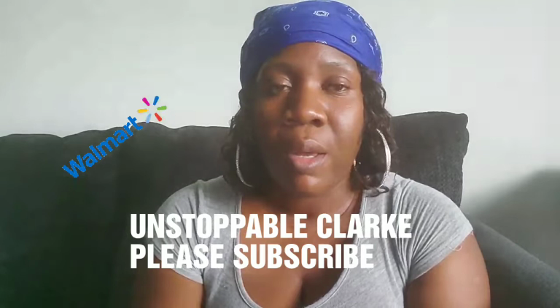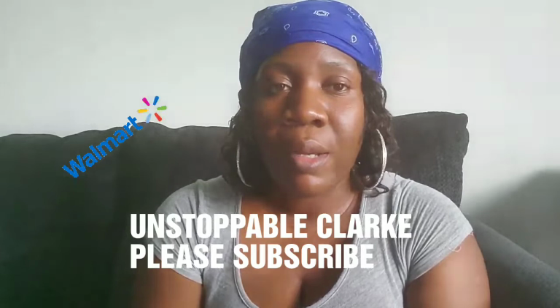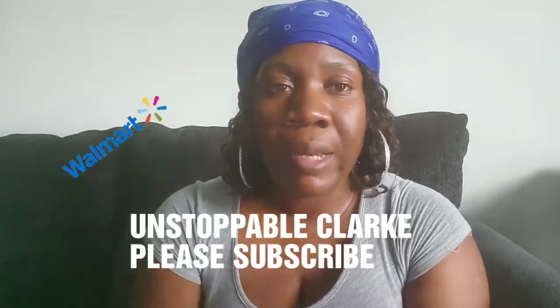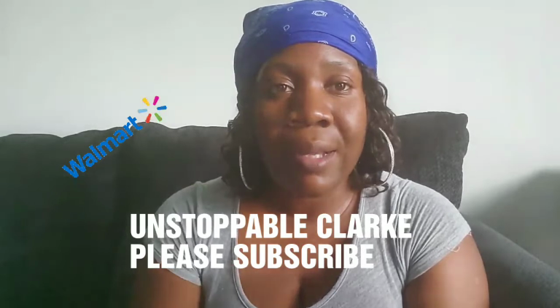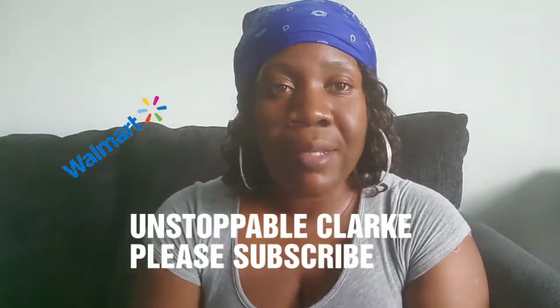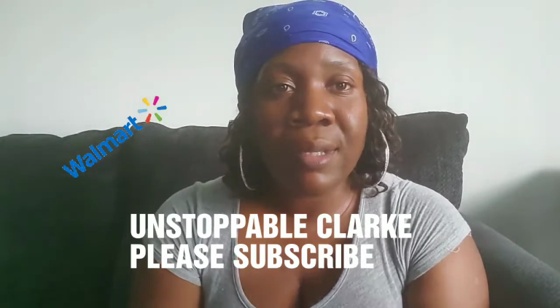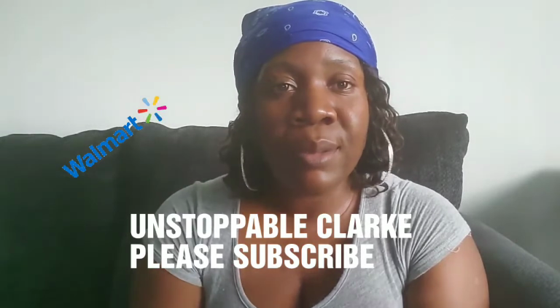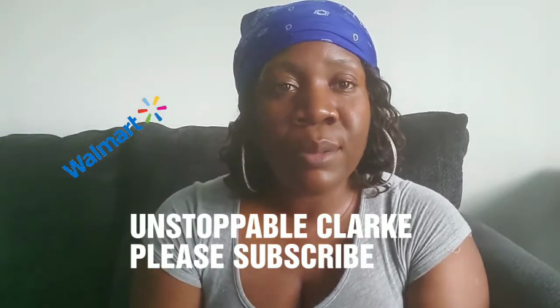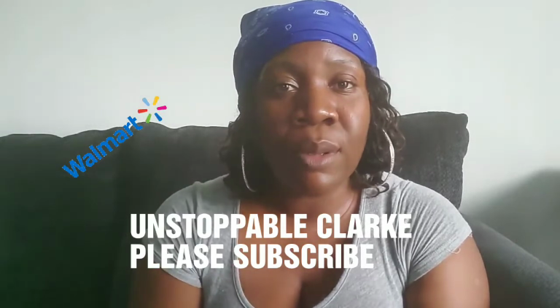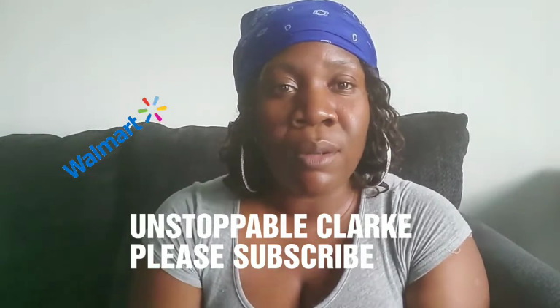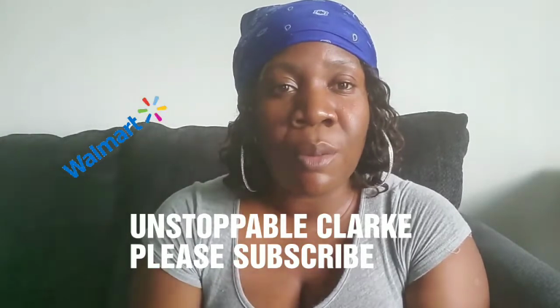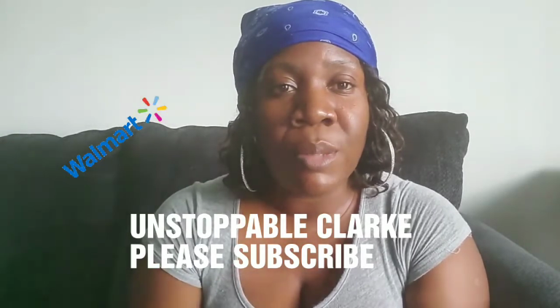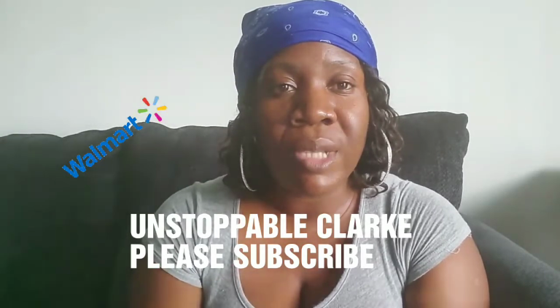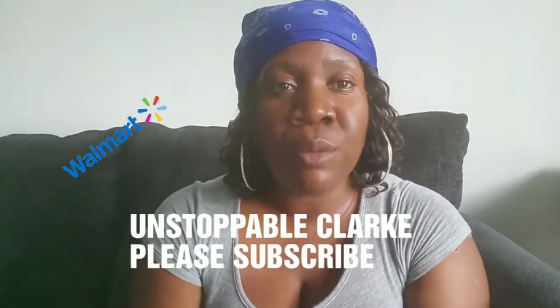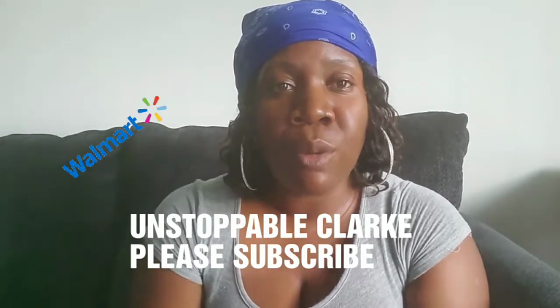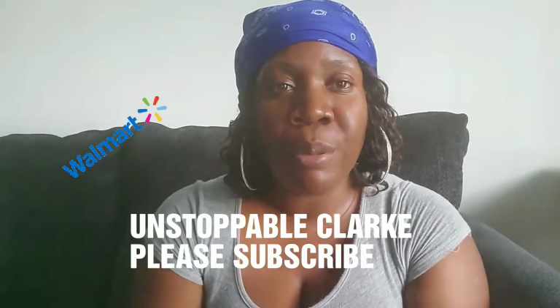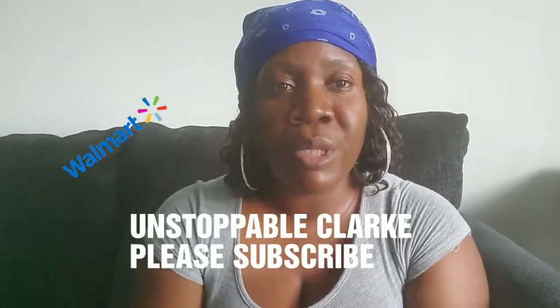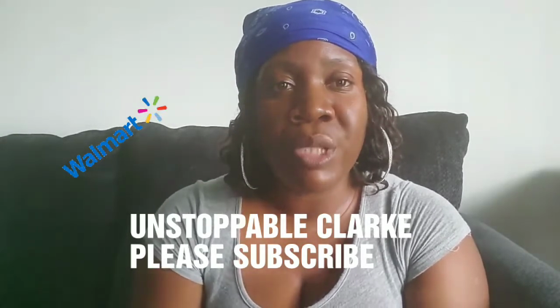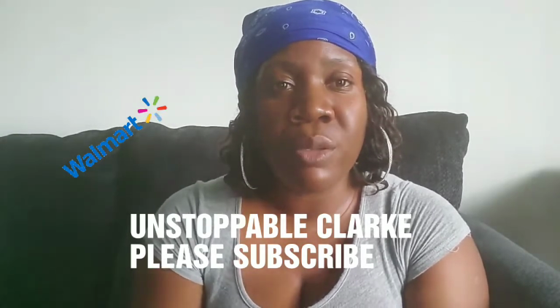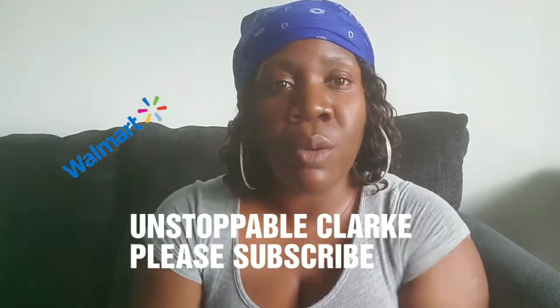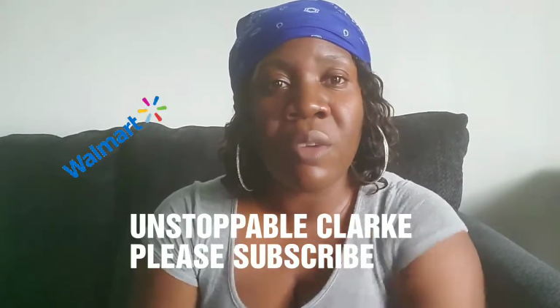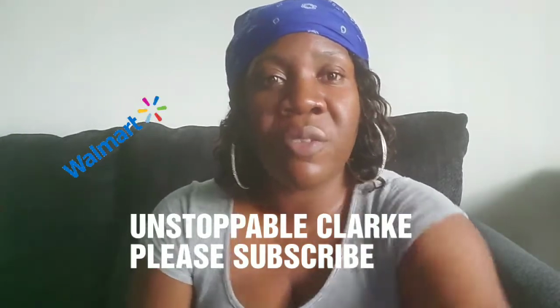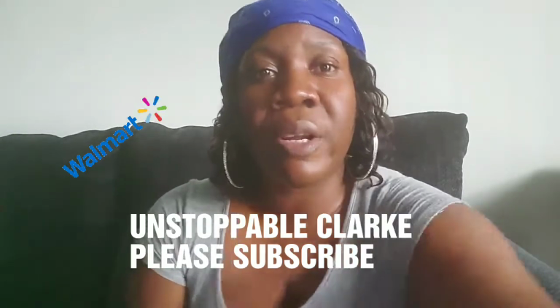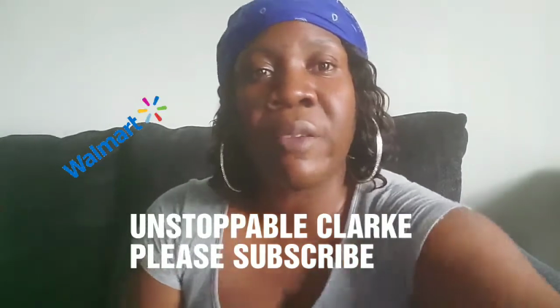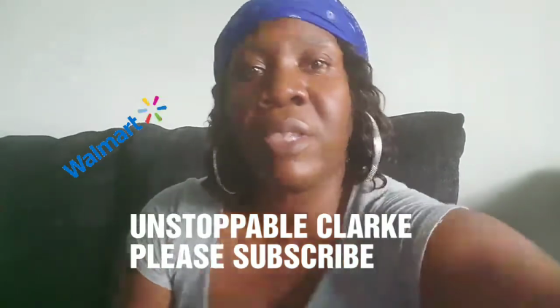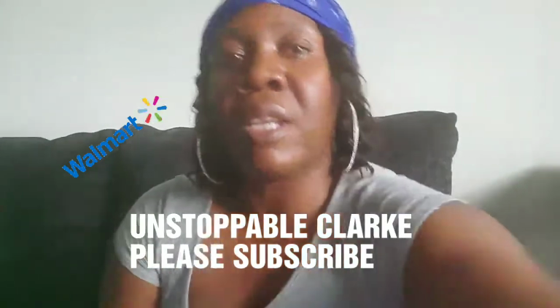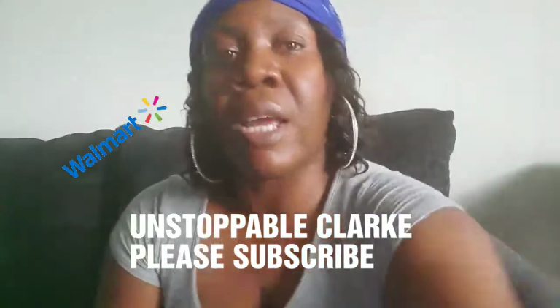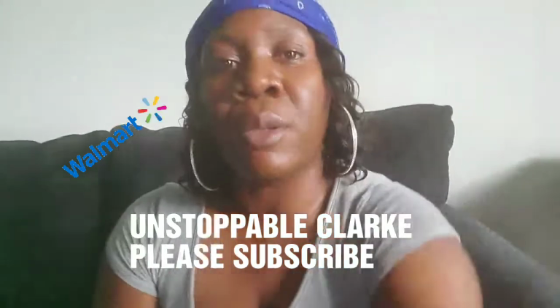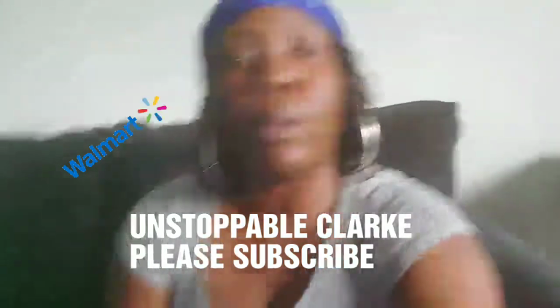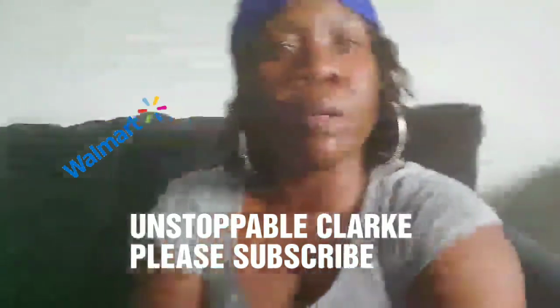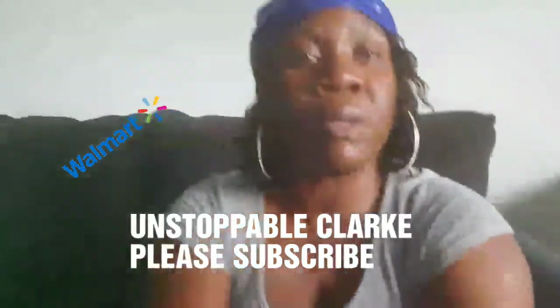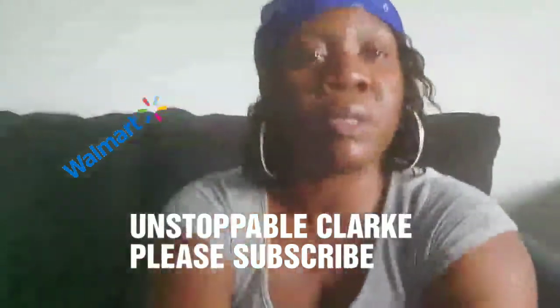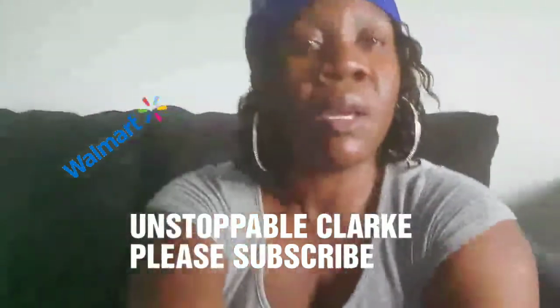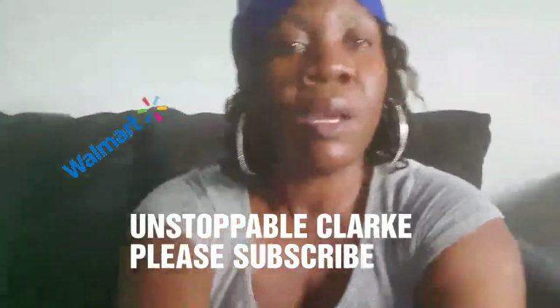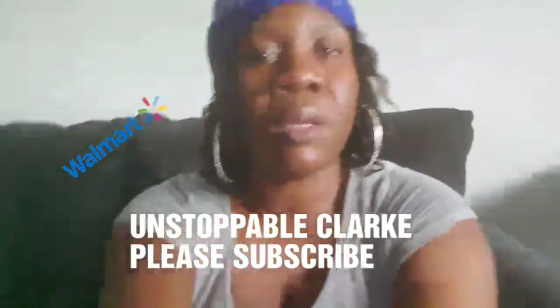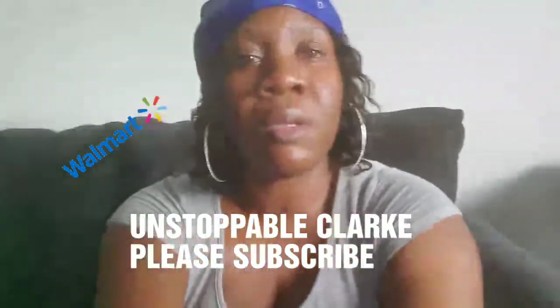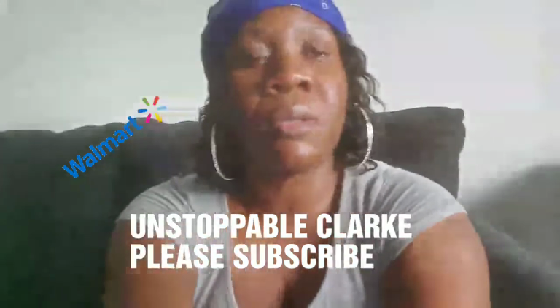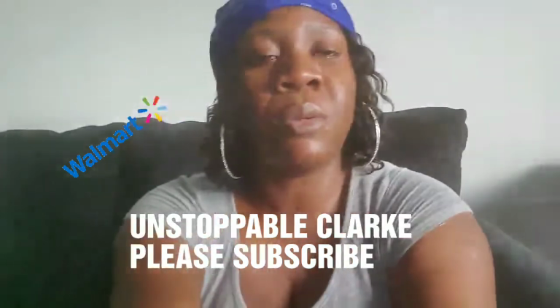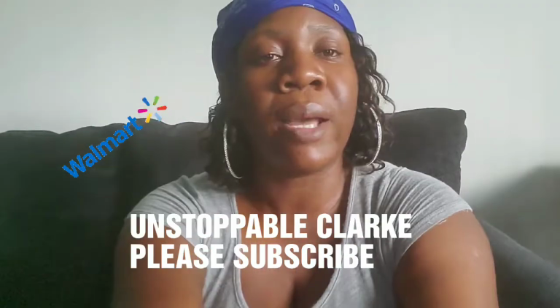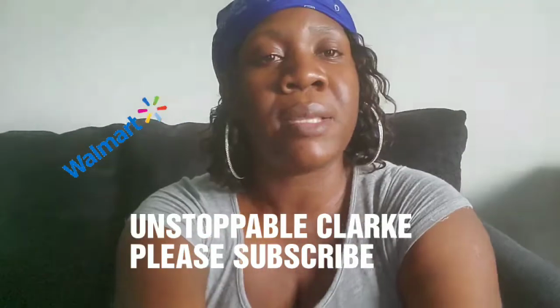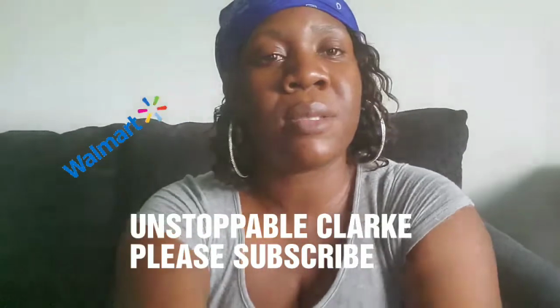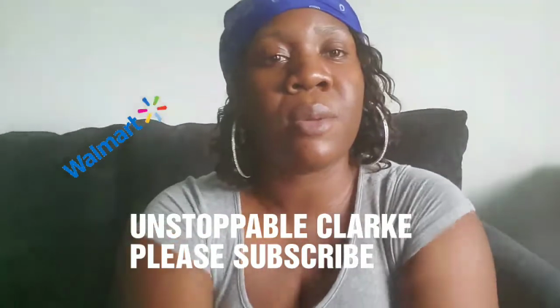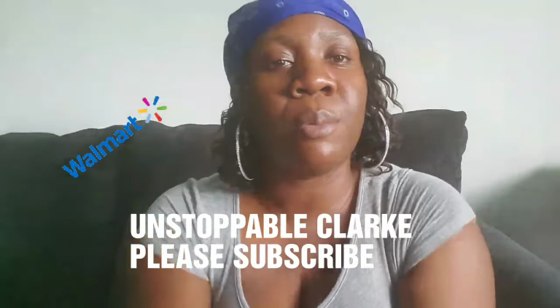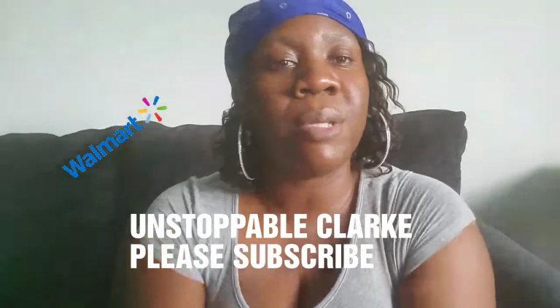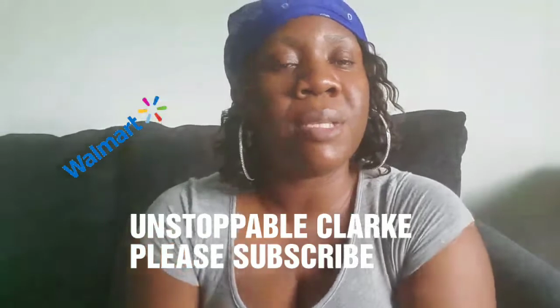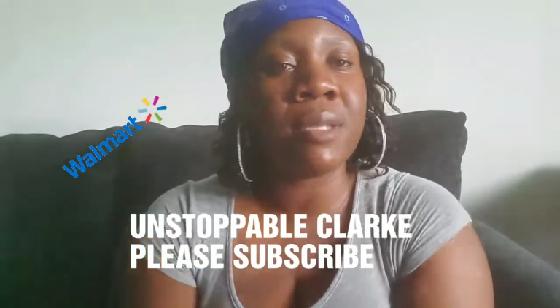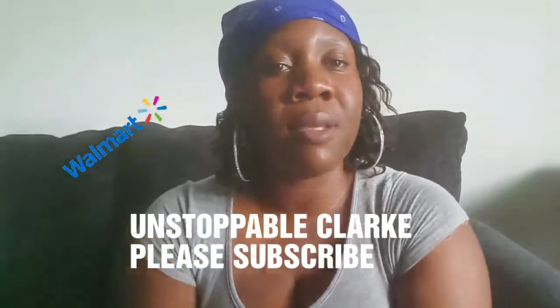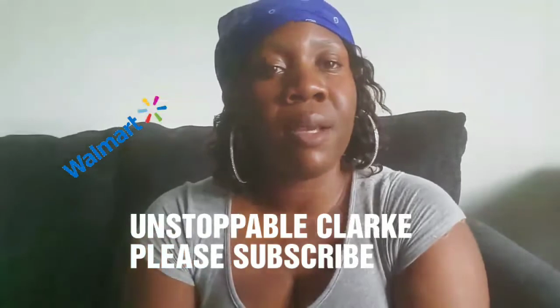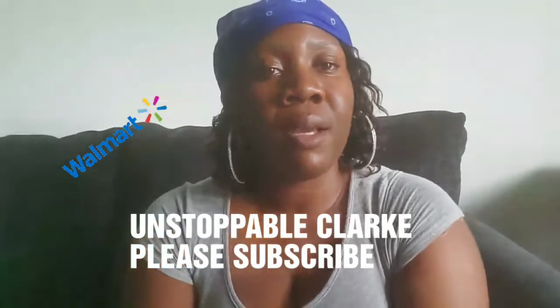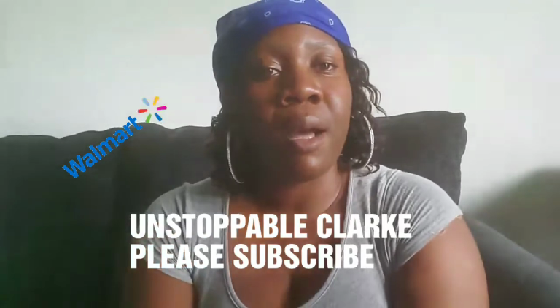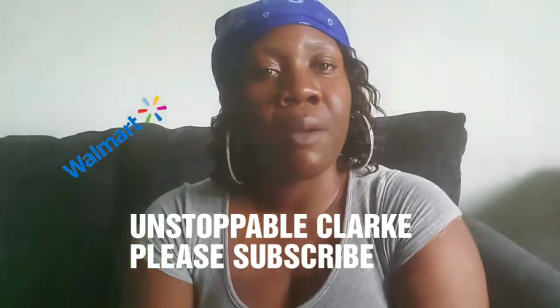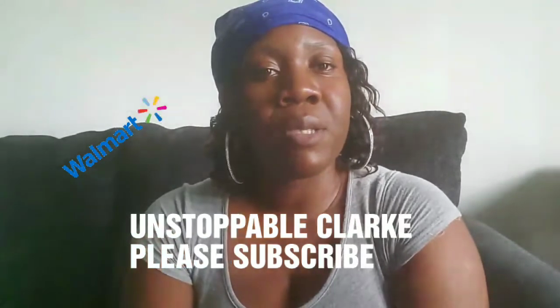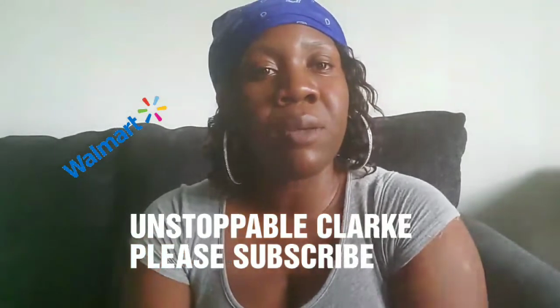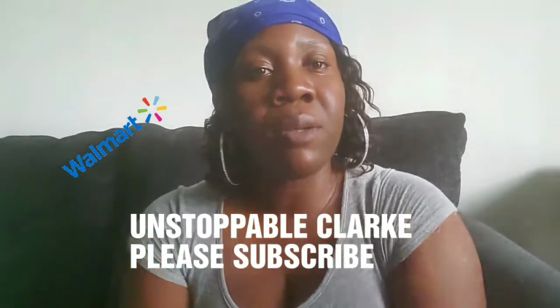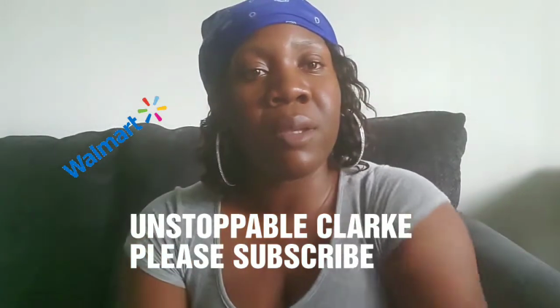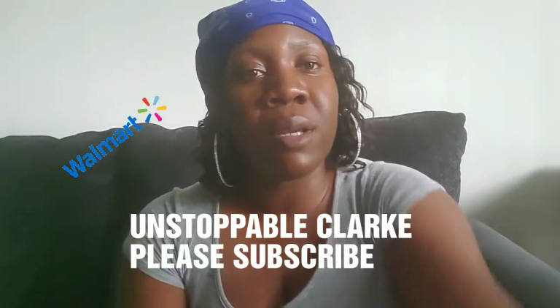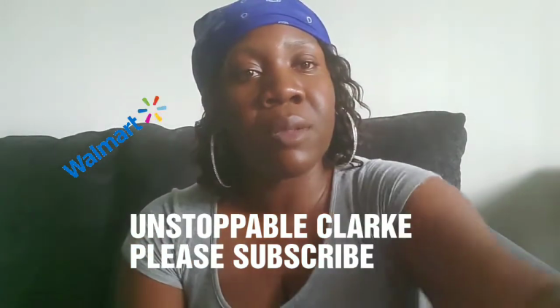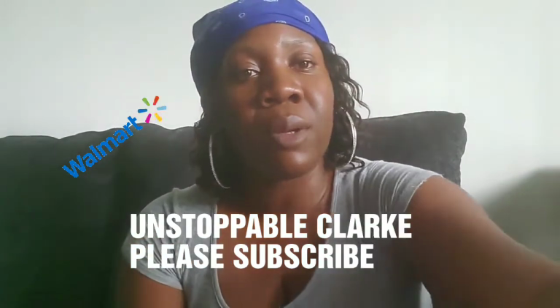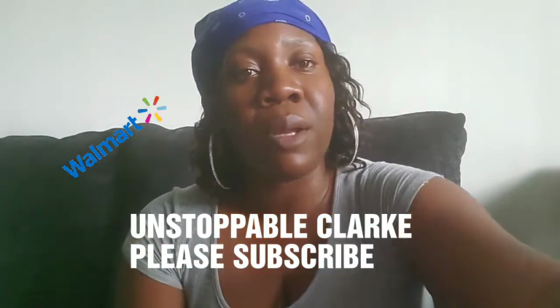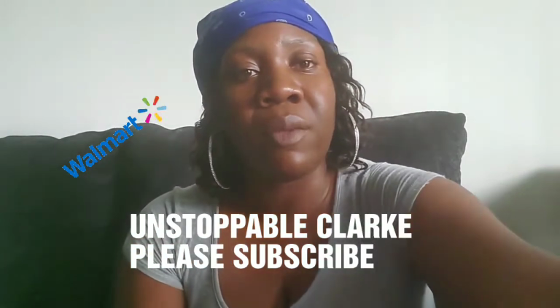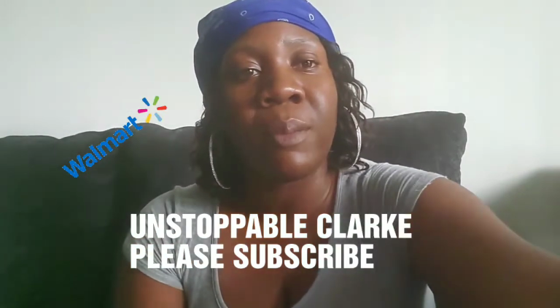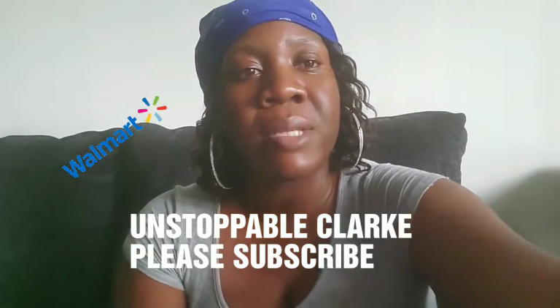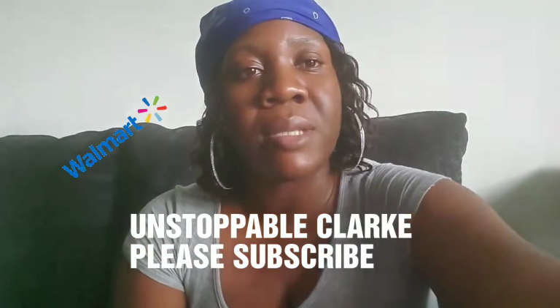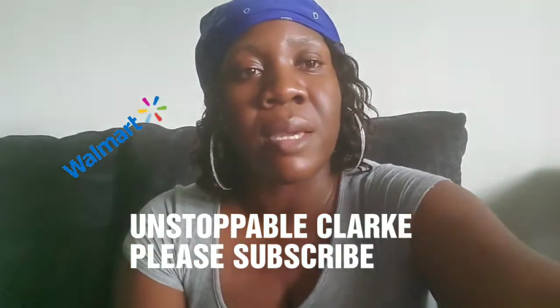I can't tell you all how much I appreciate you all for everything that you do. Please, I will see you in the next one. Have a blessed day.